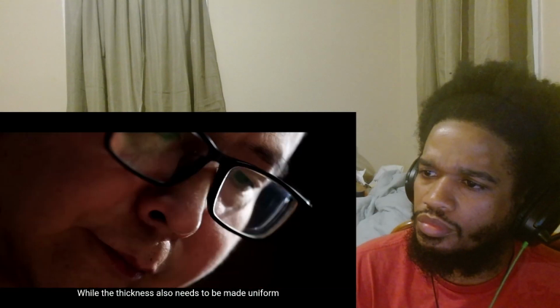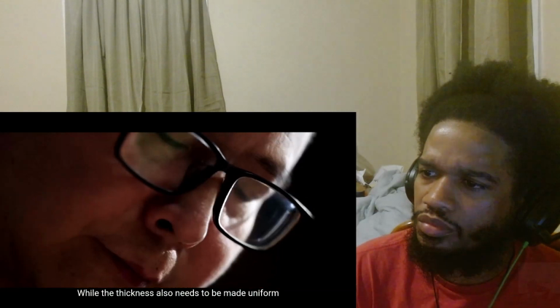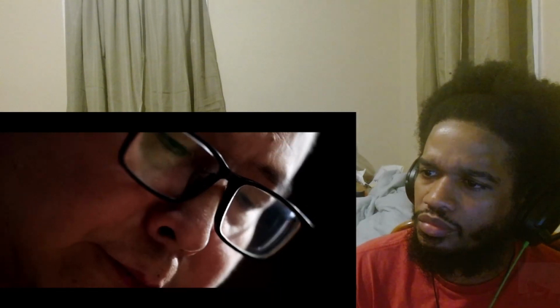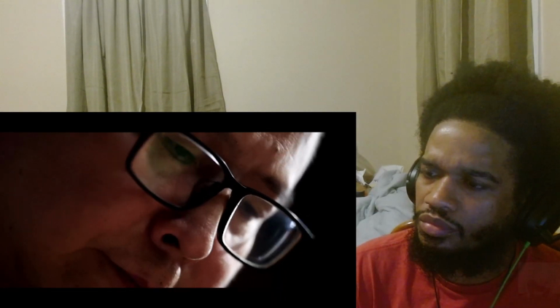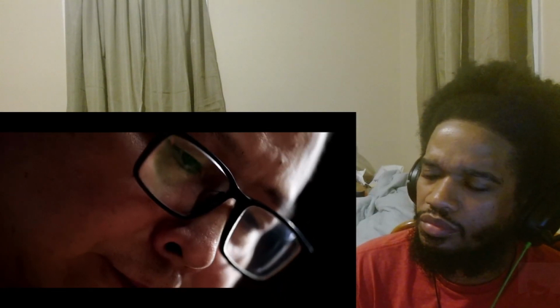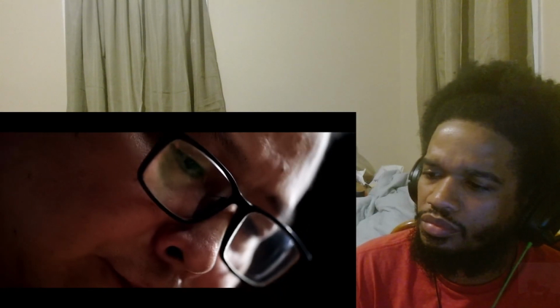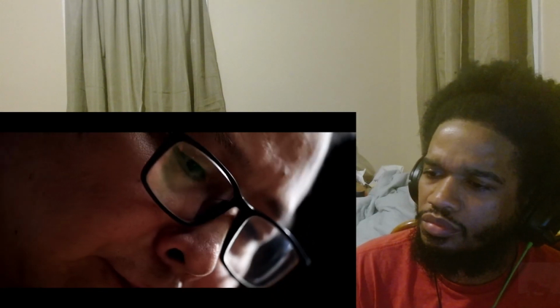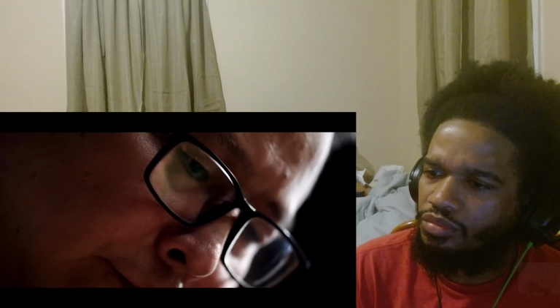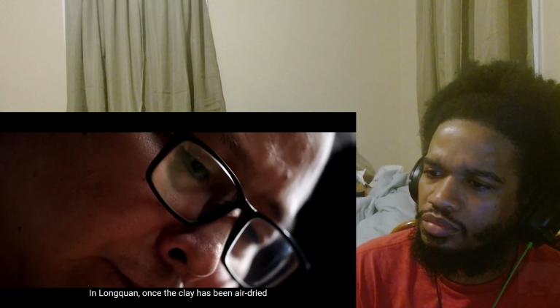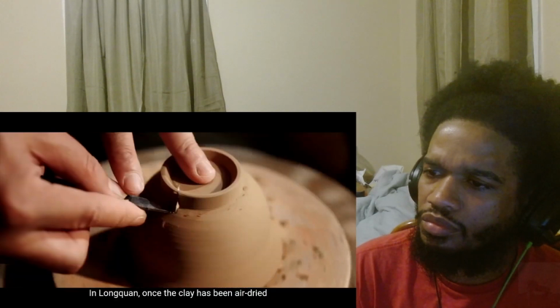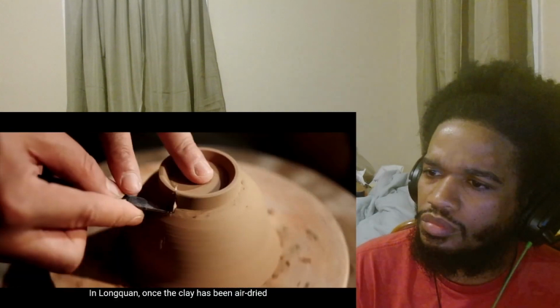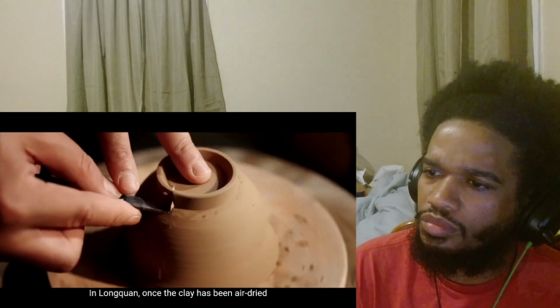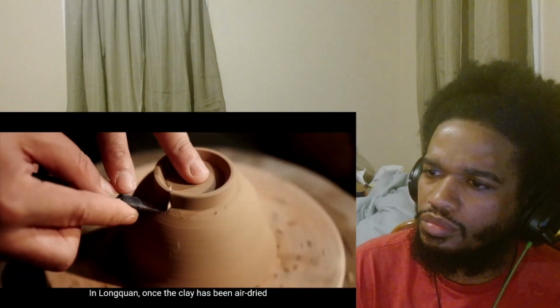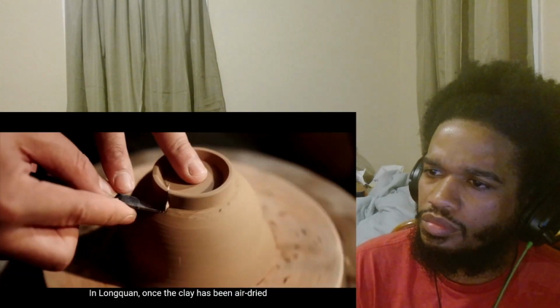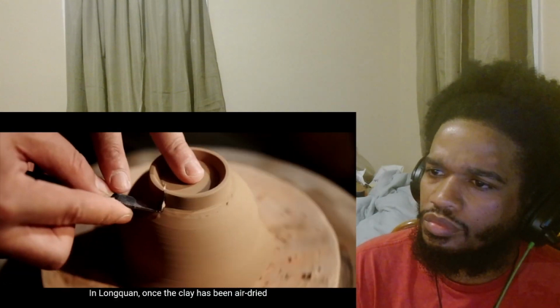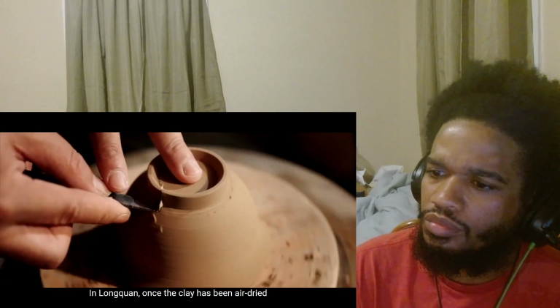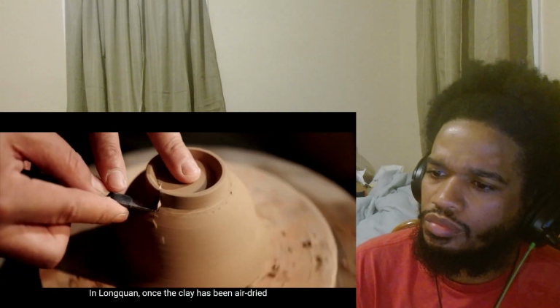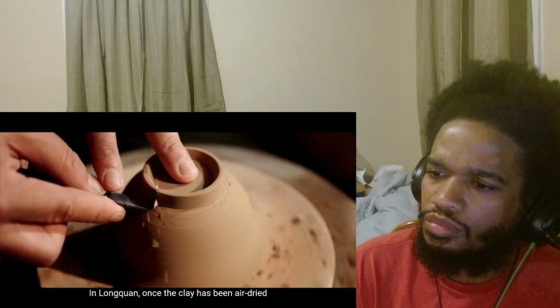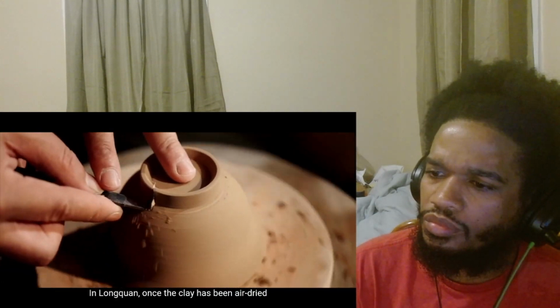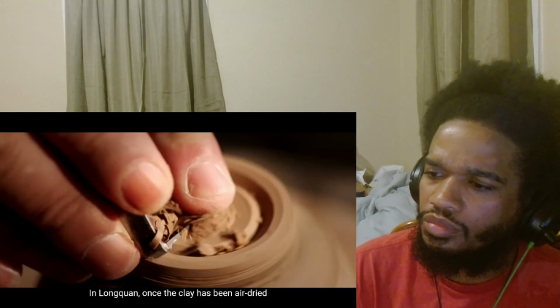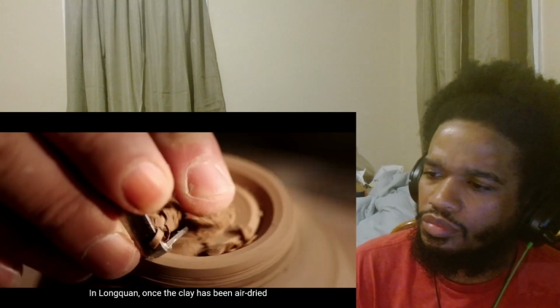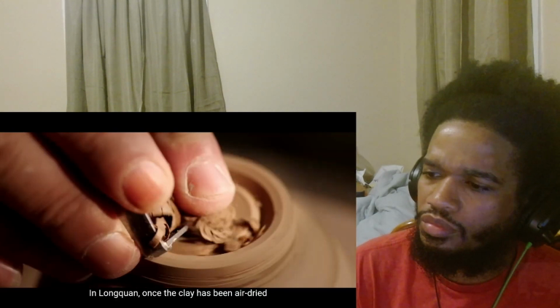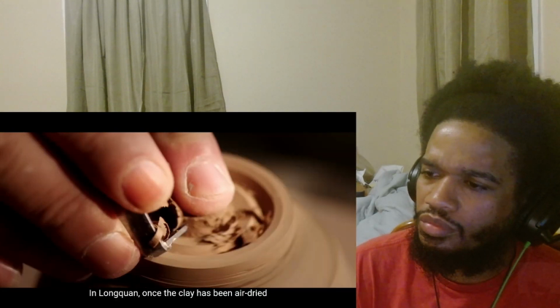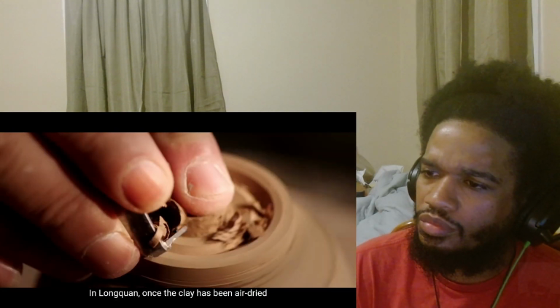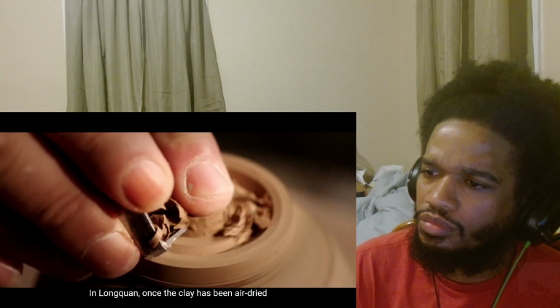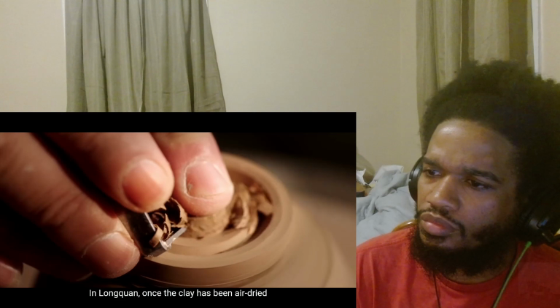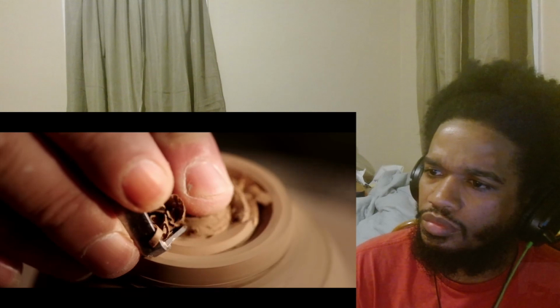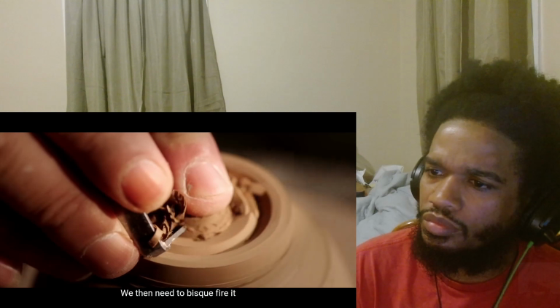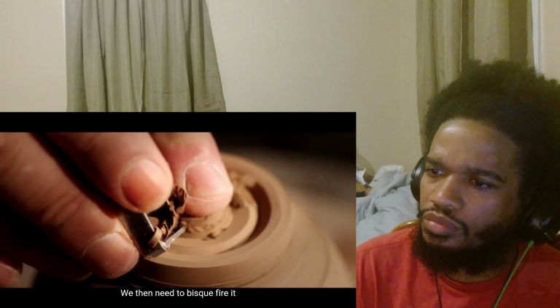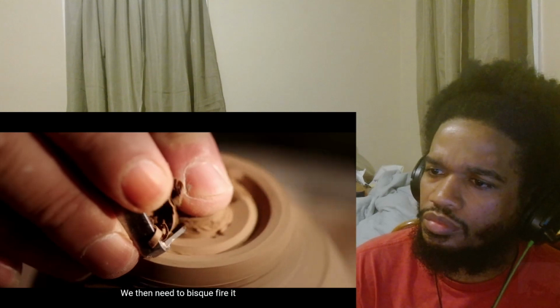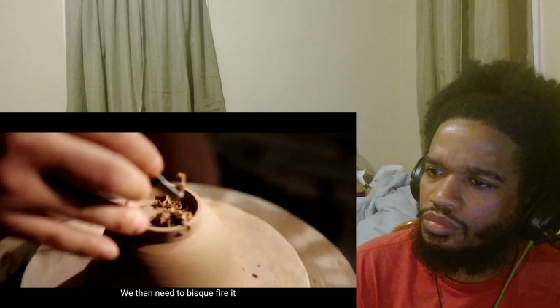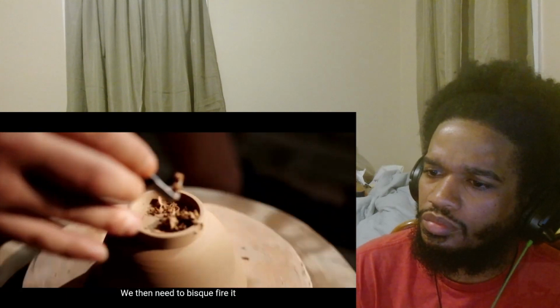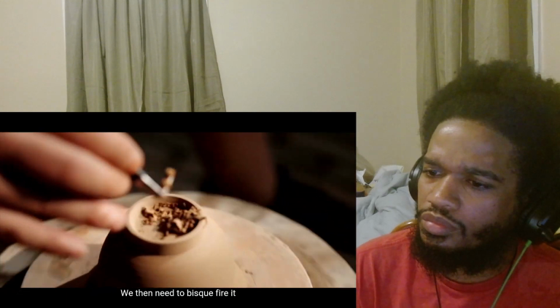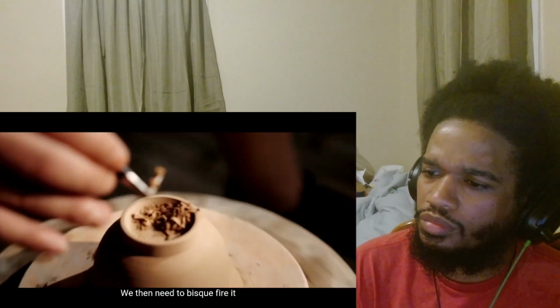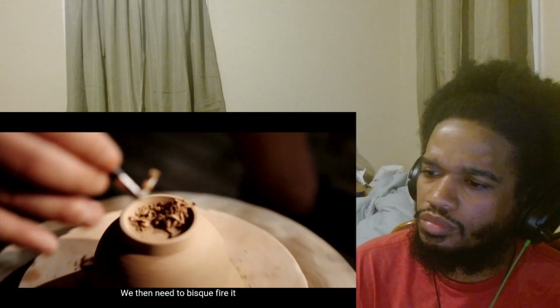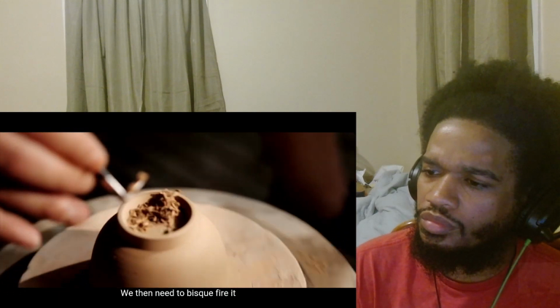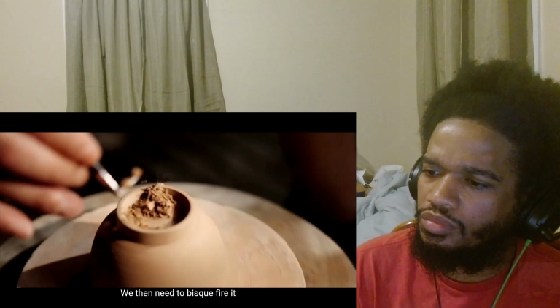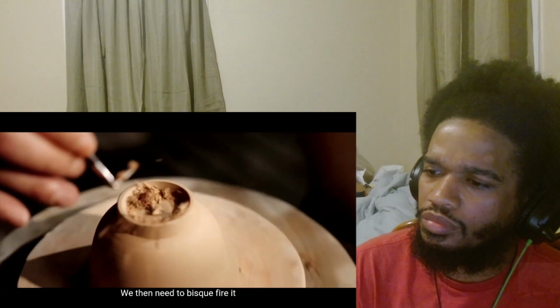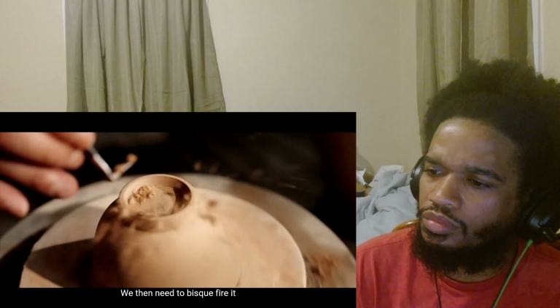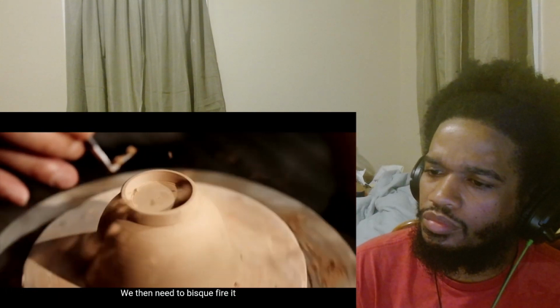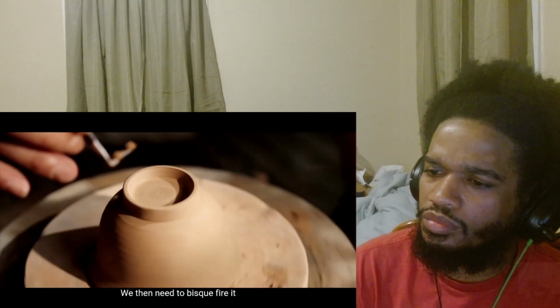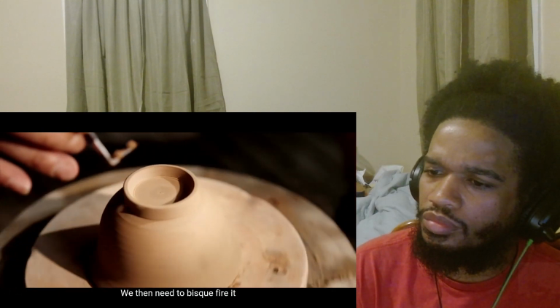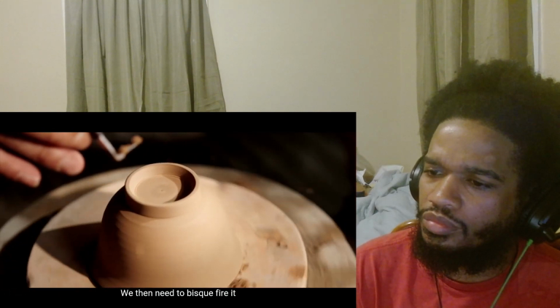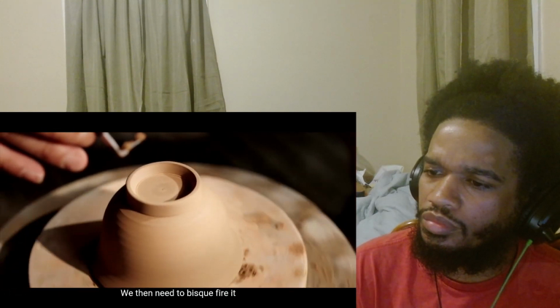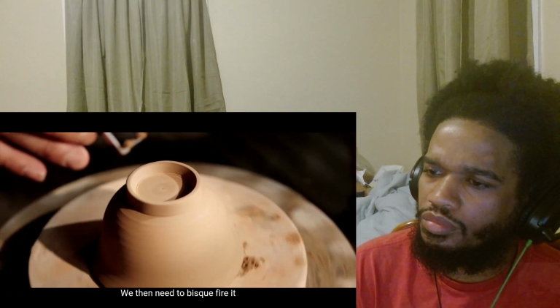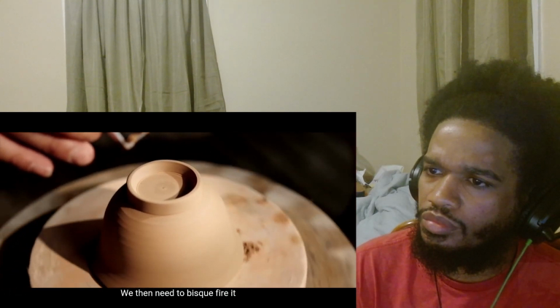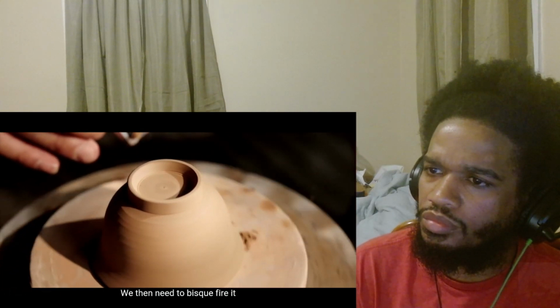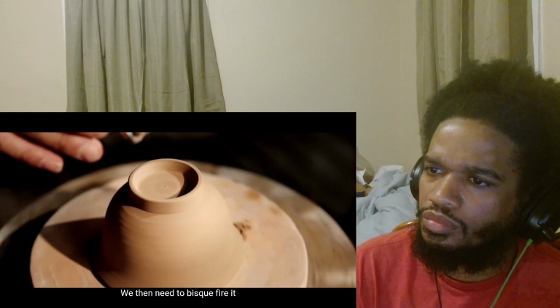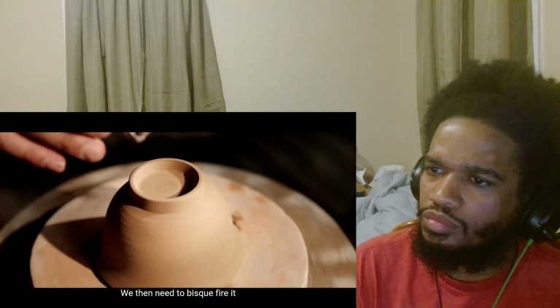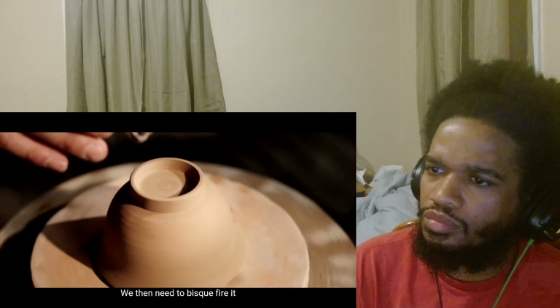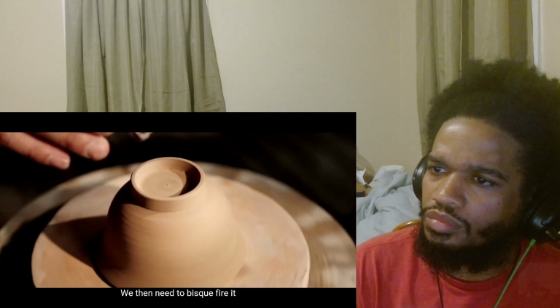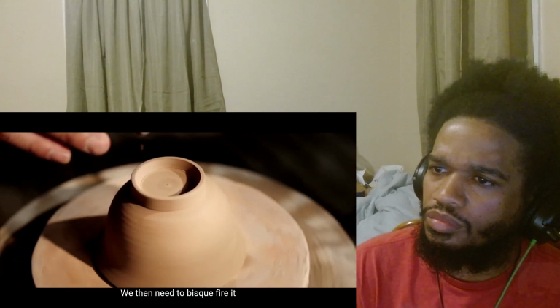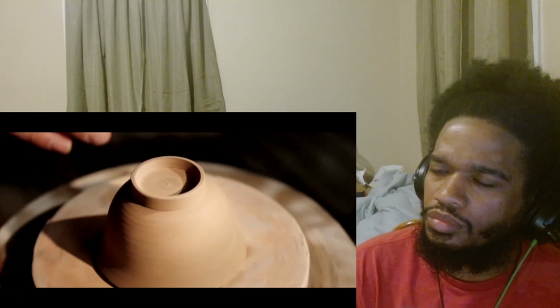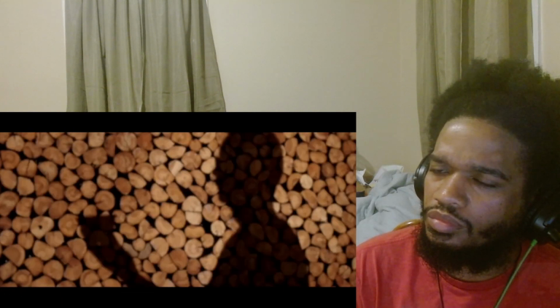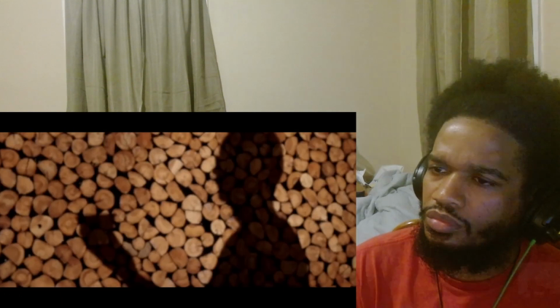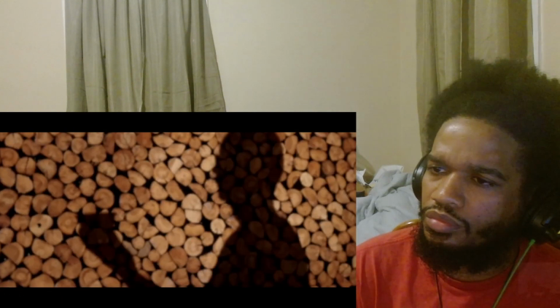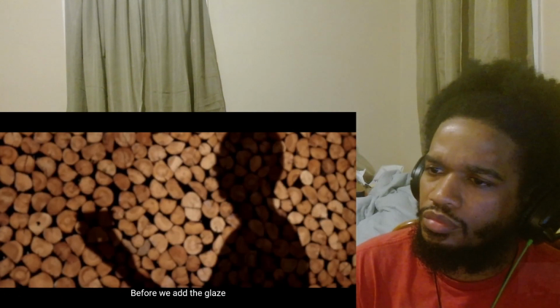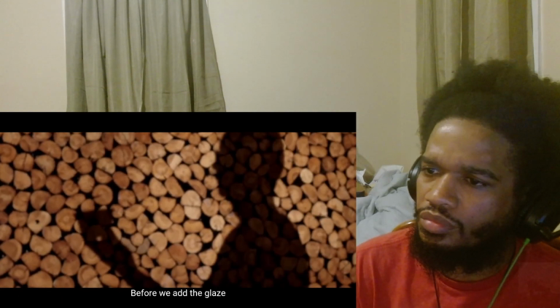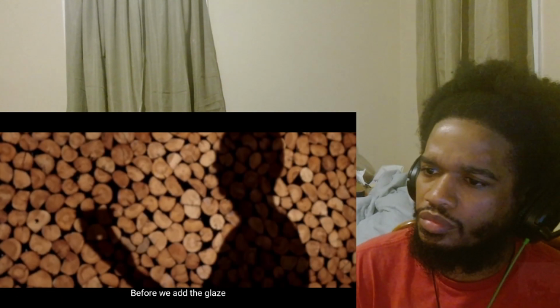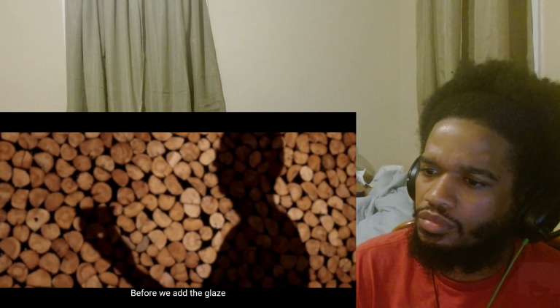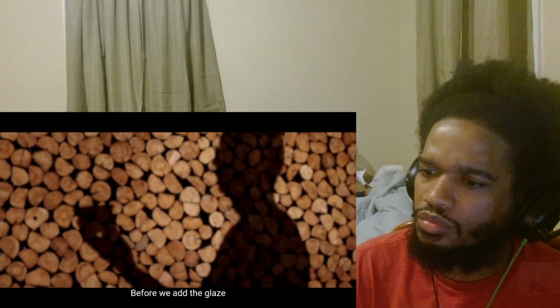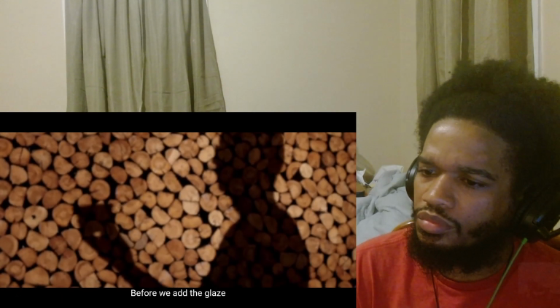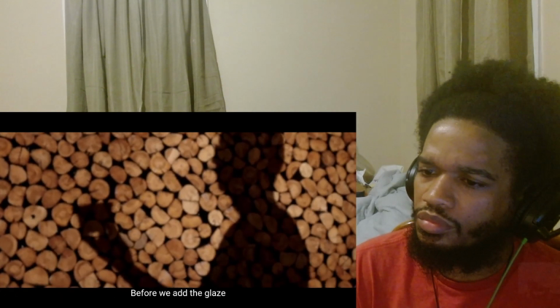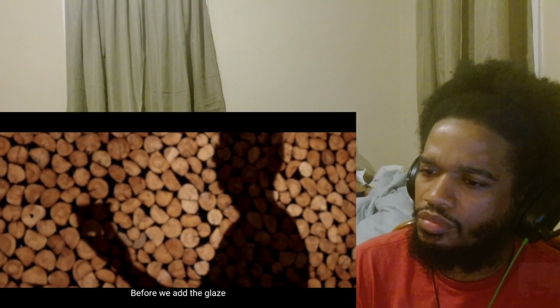要把表面全部修平整，厚薄也要修均匀。等坯体晾干之后，龙泉还有一道工序：素烧完了之后，然后再上釉。